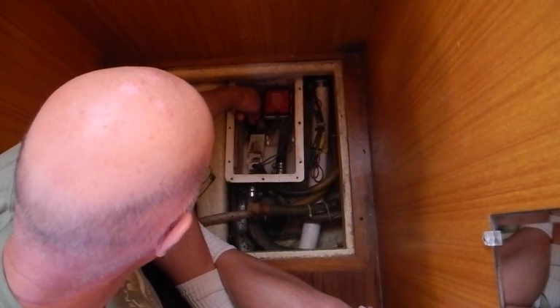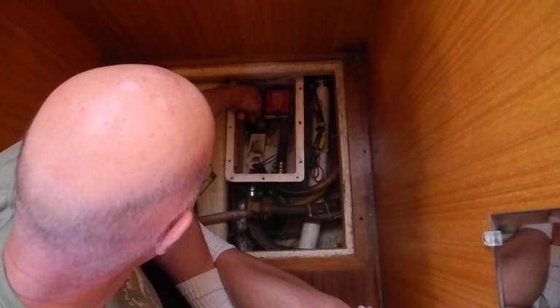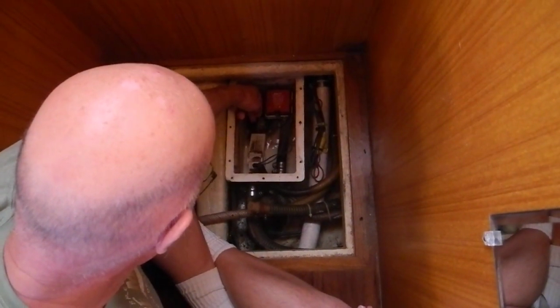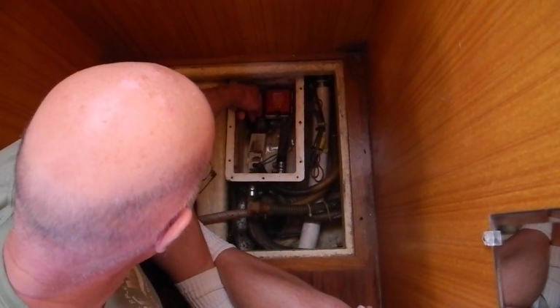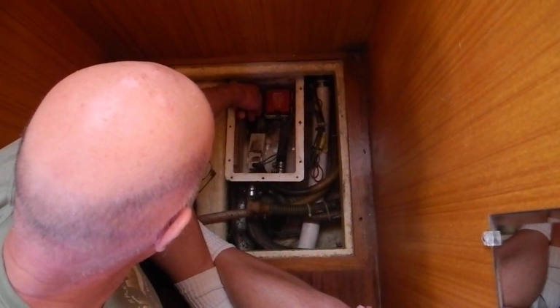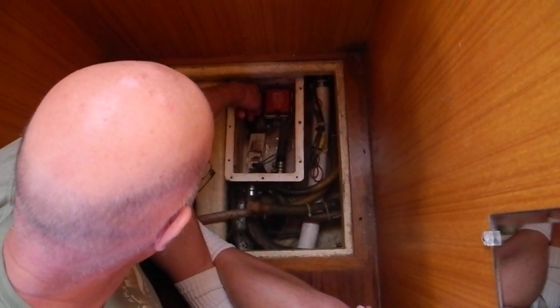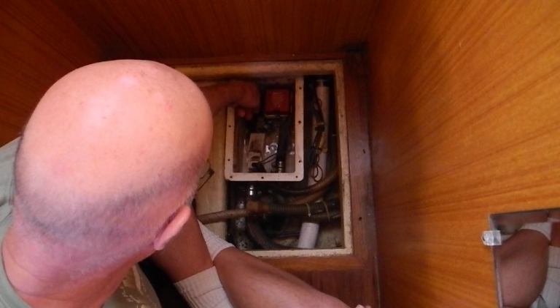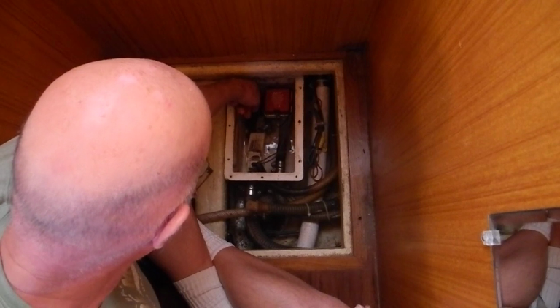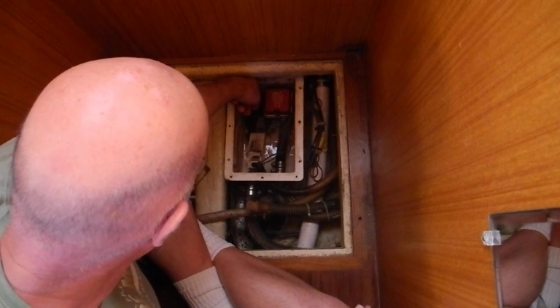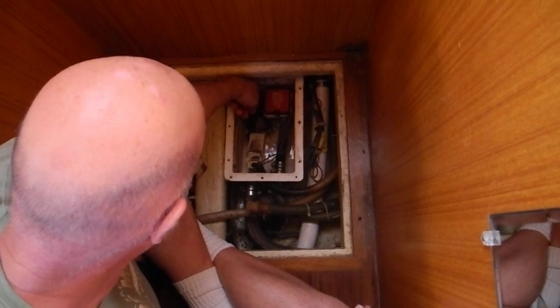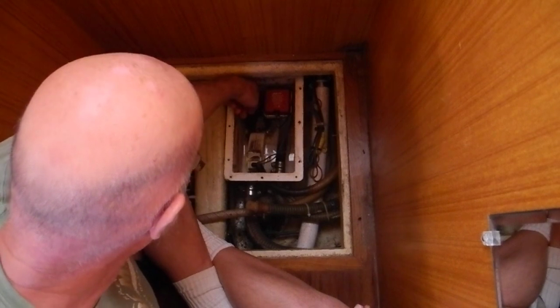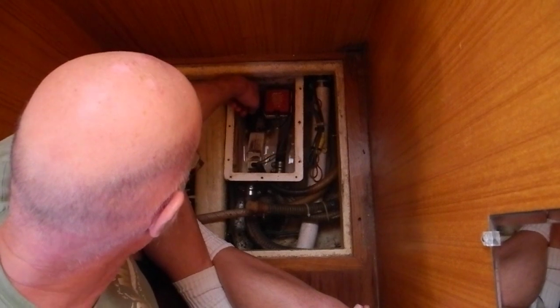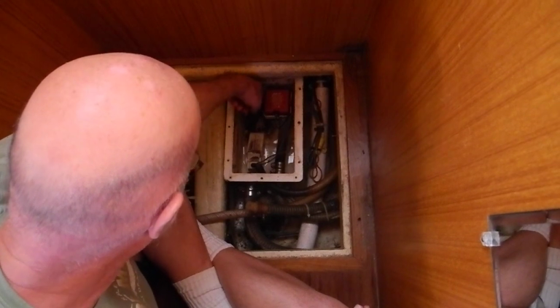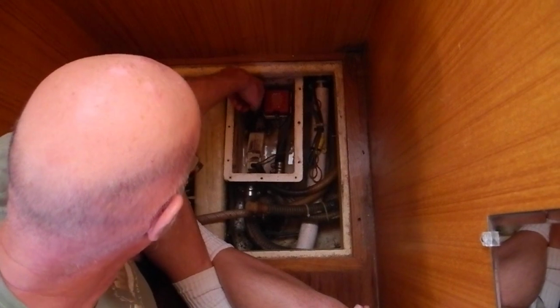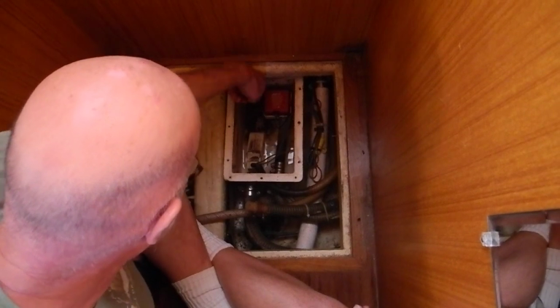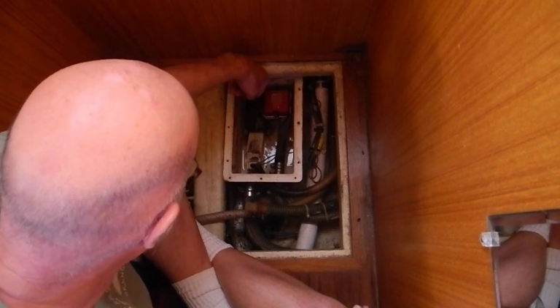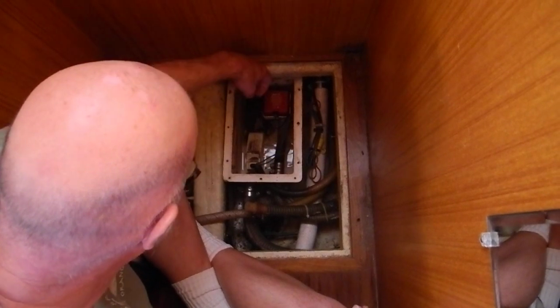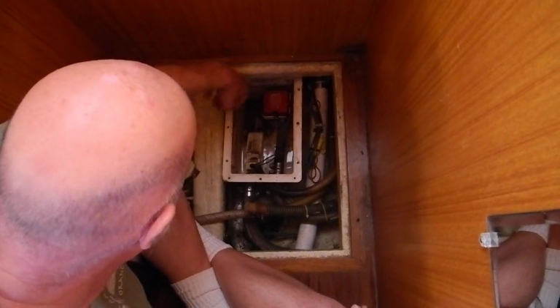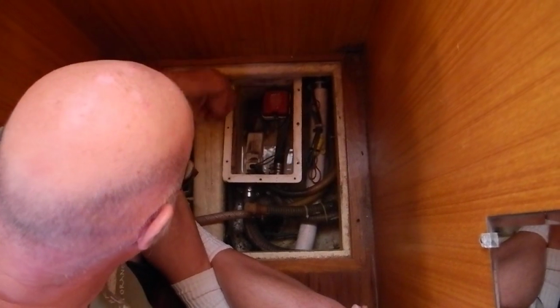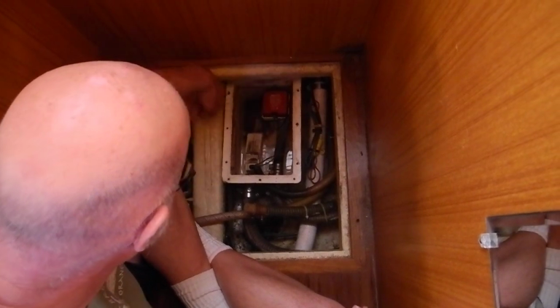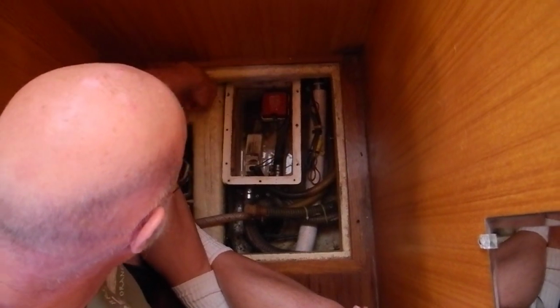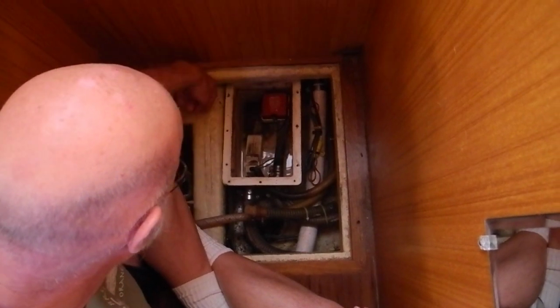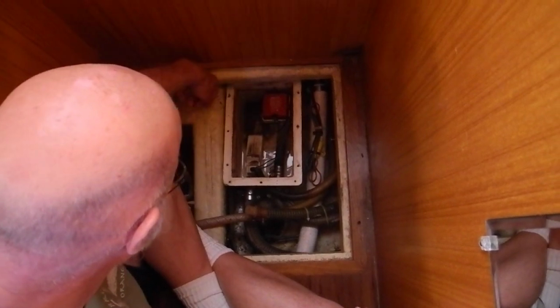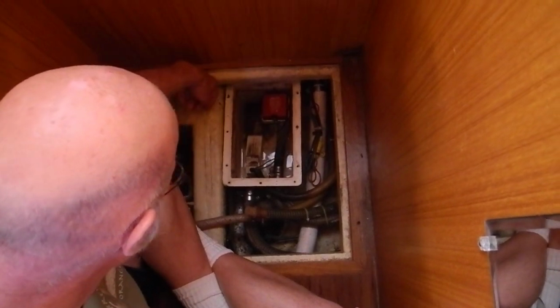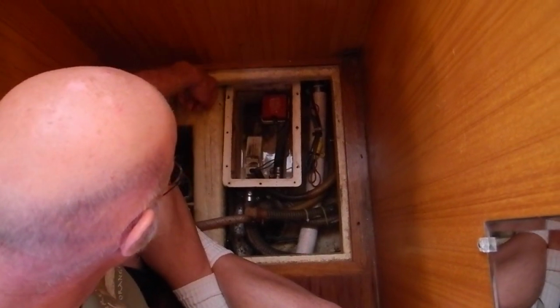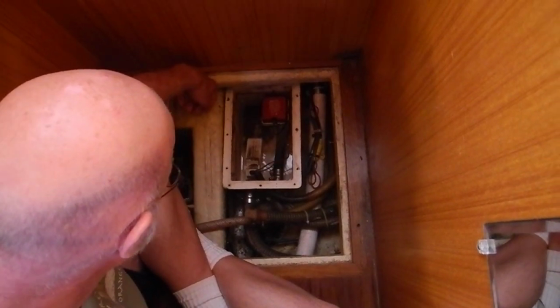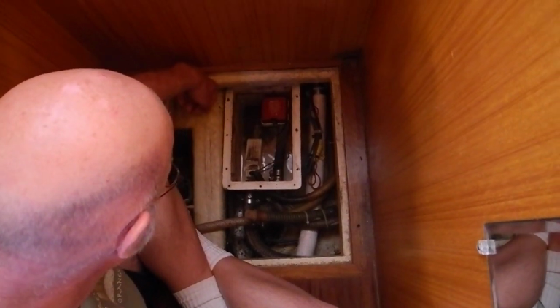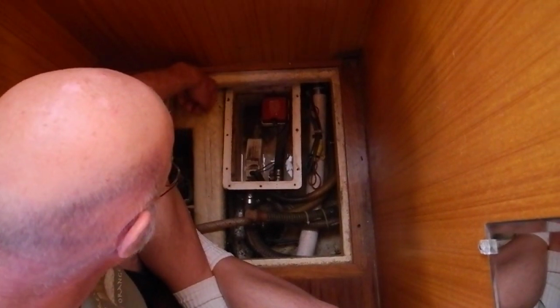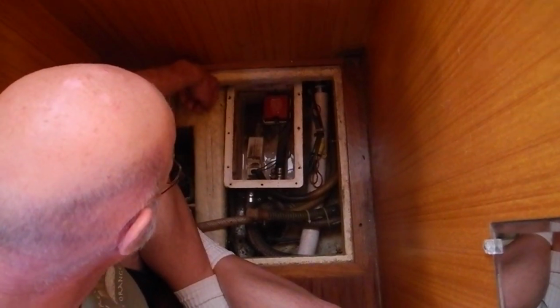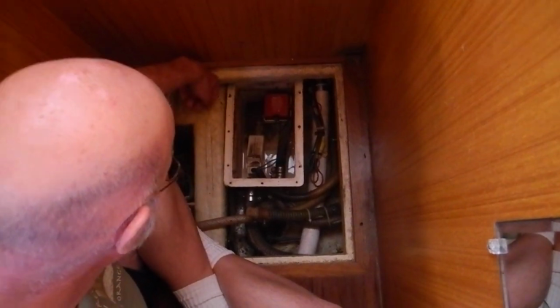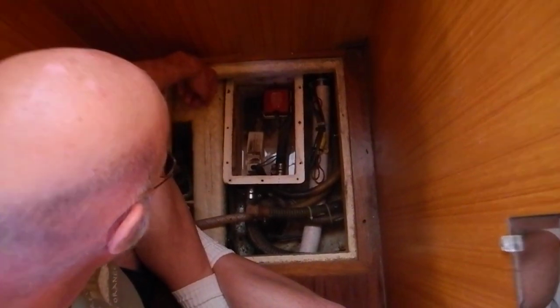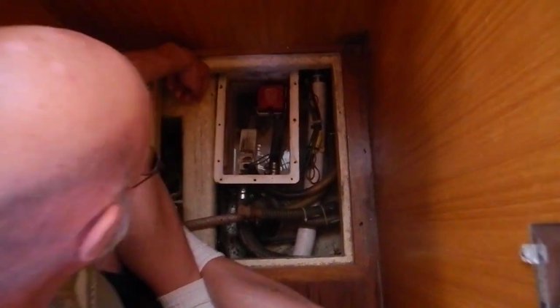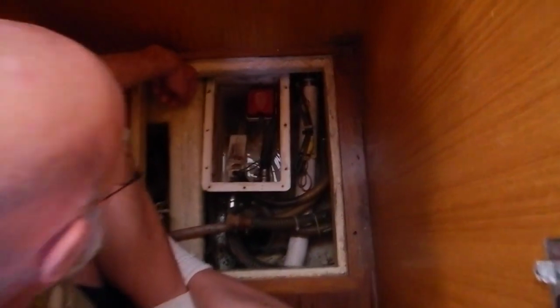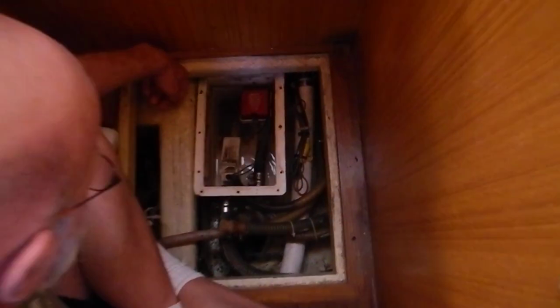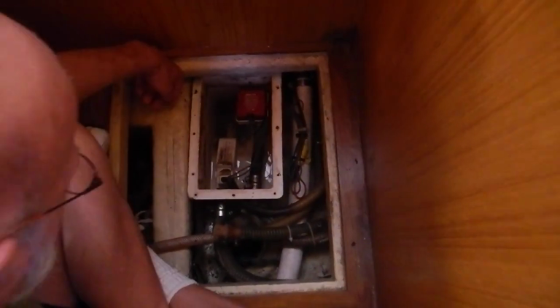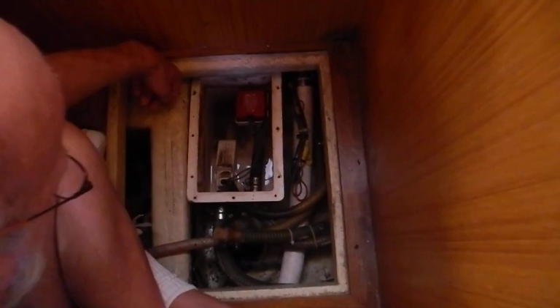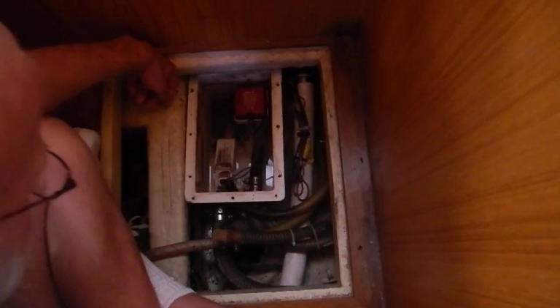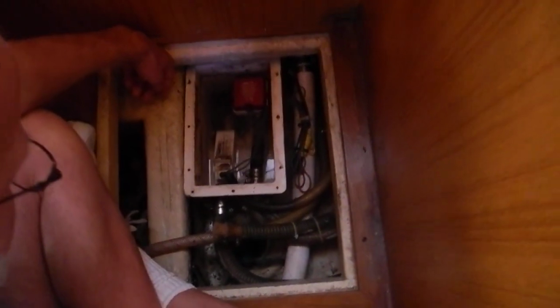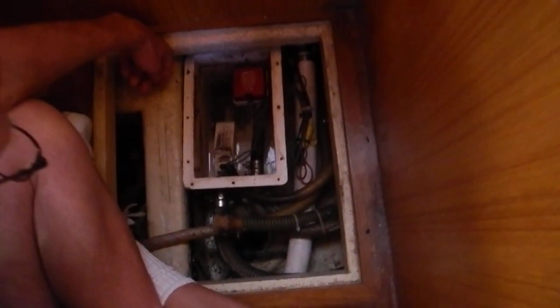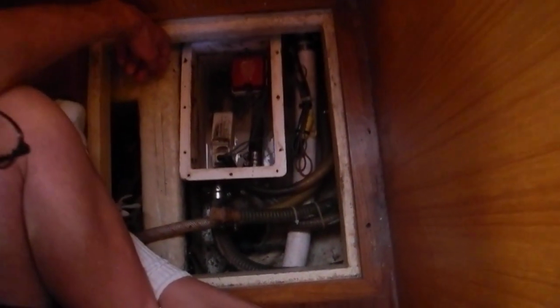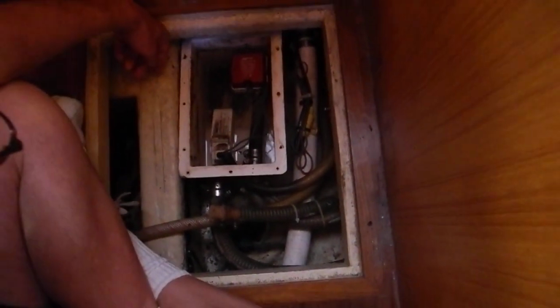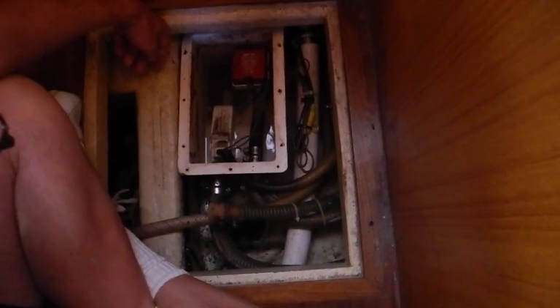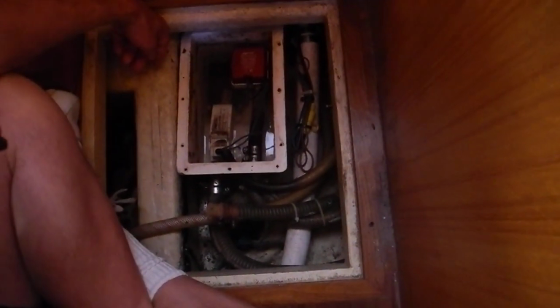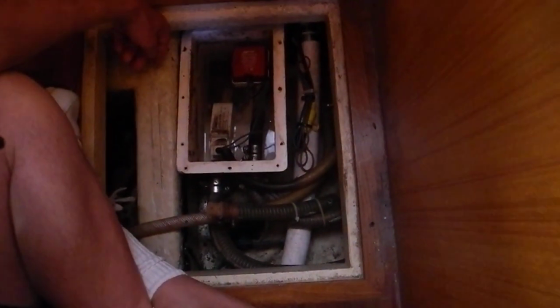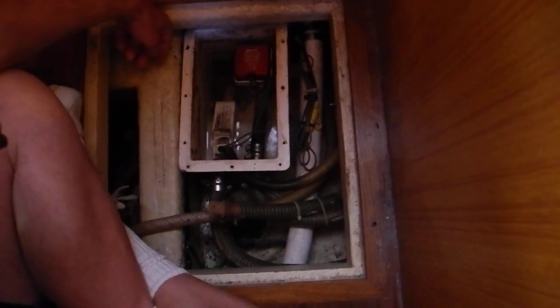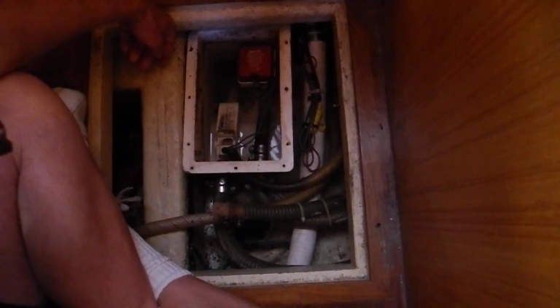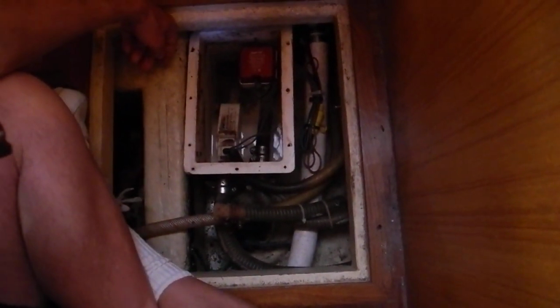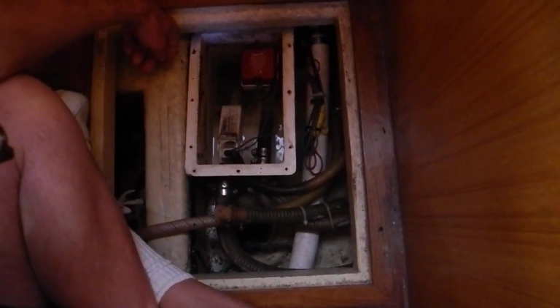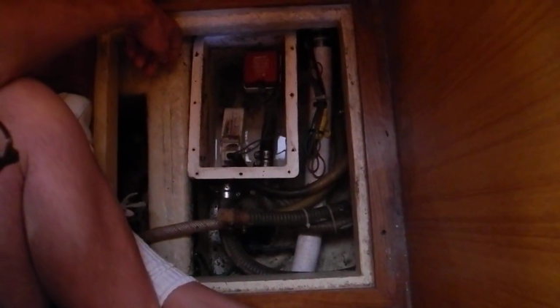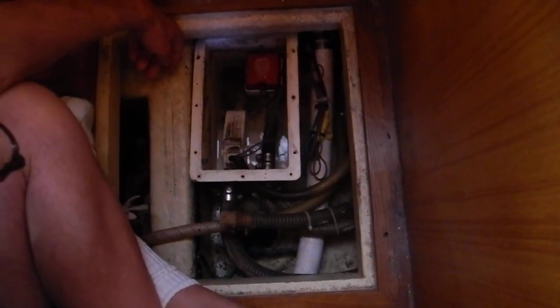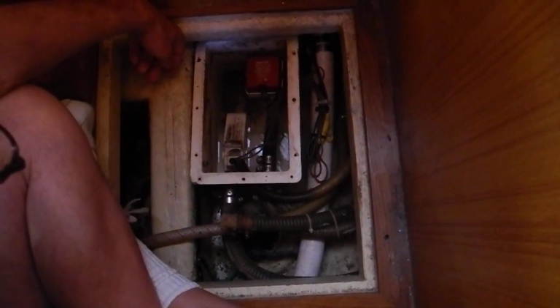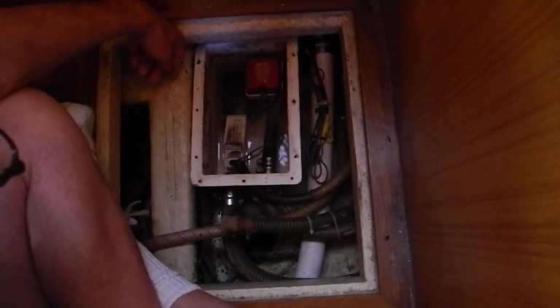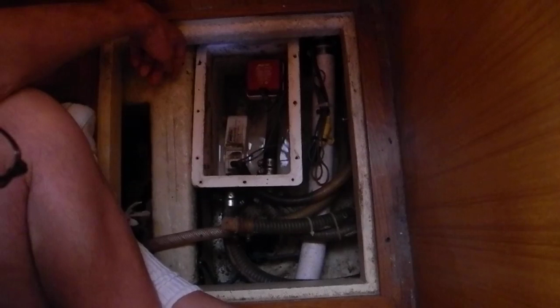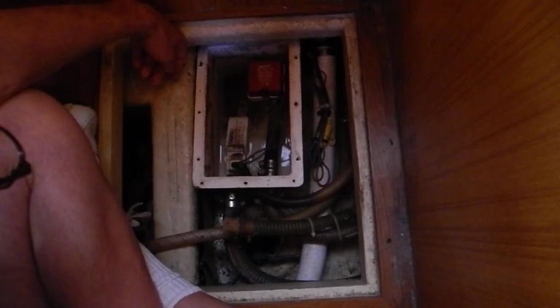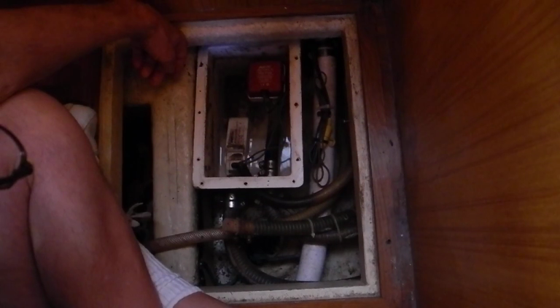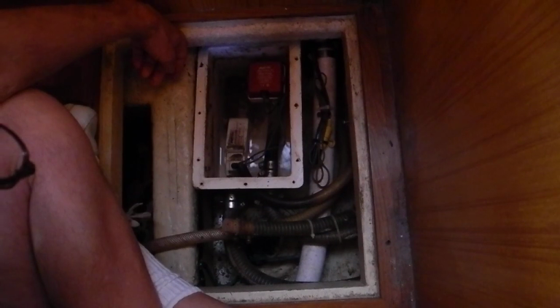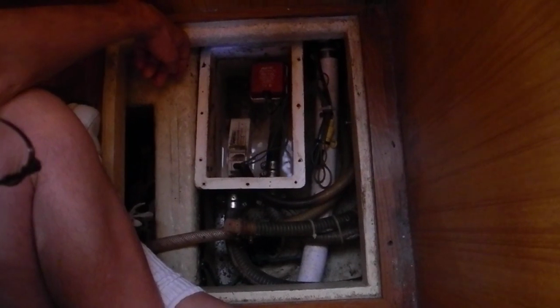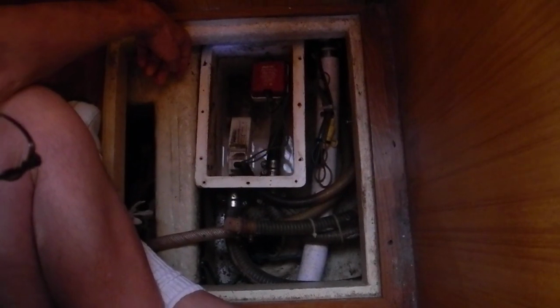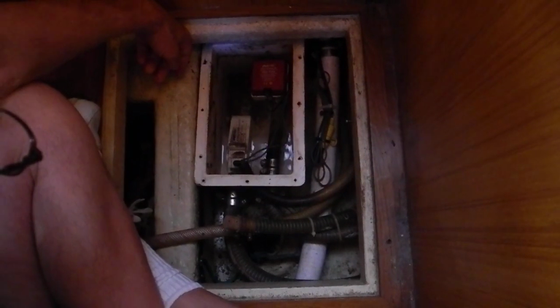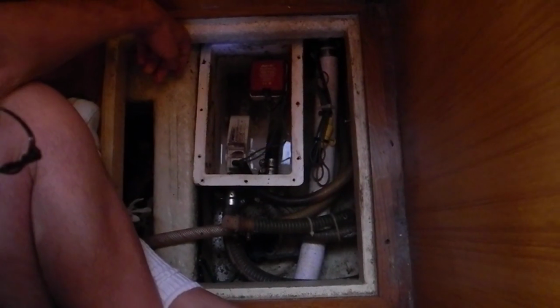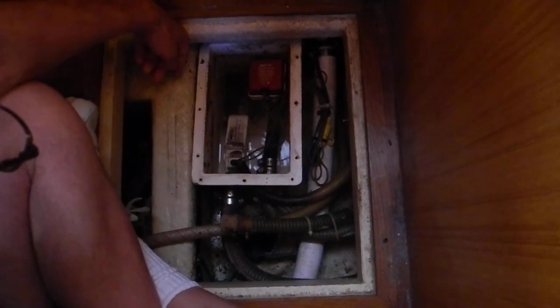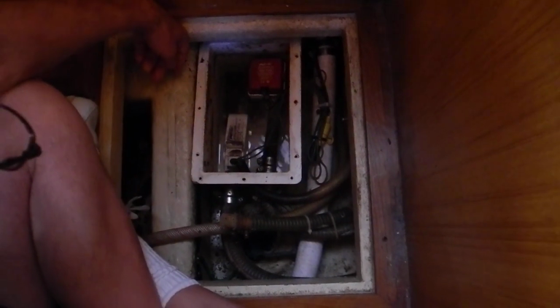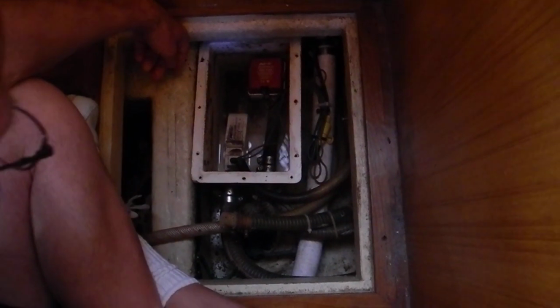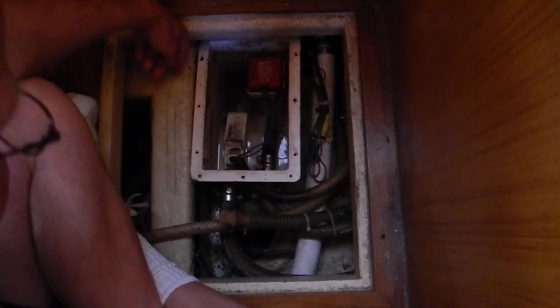Just wait until it gets half full. That's the same type of float switch that you'd have on a bilge pump. In fact, that red thing is a bilge pump.